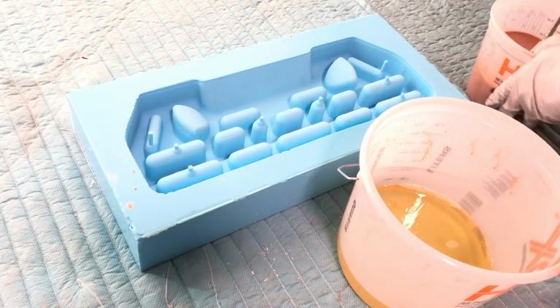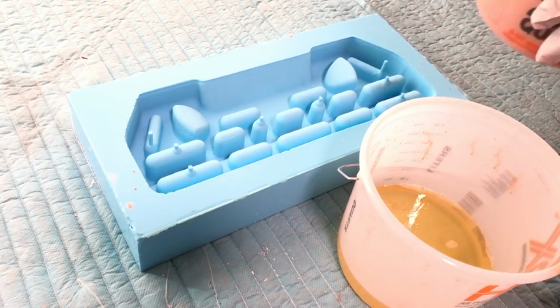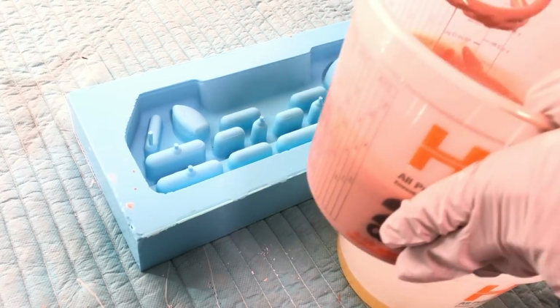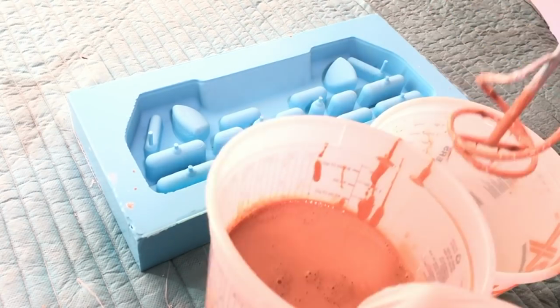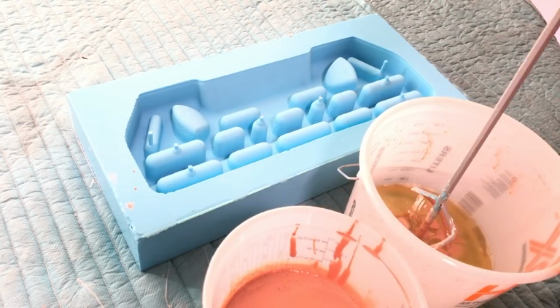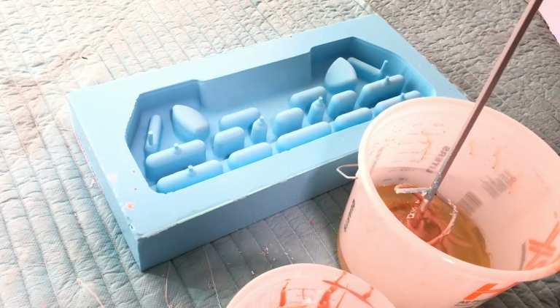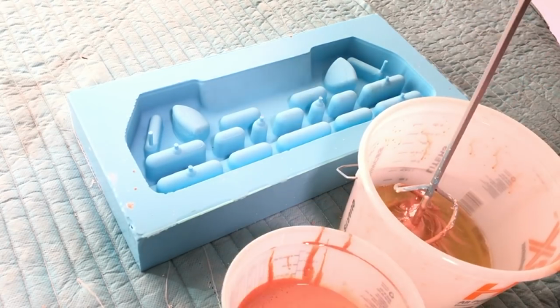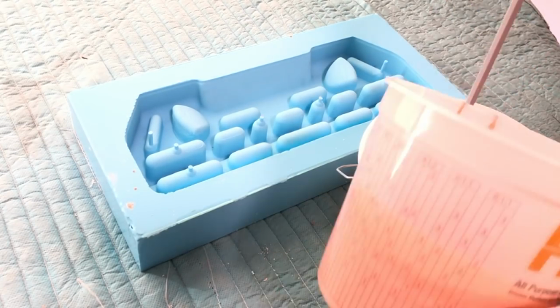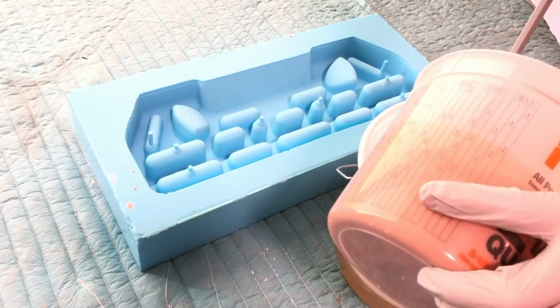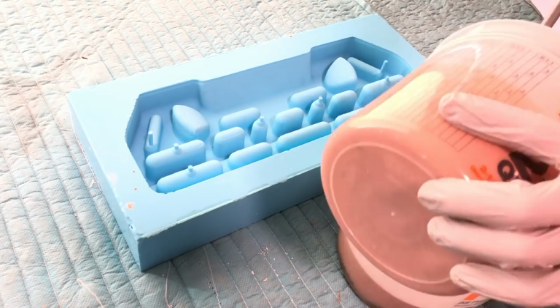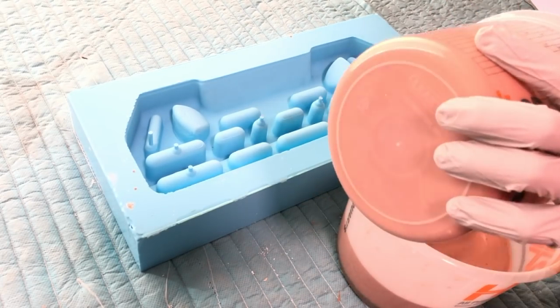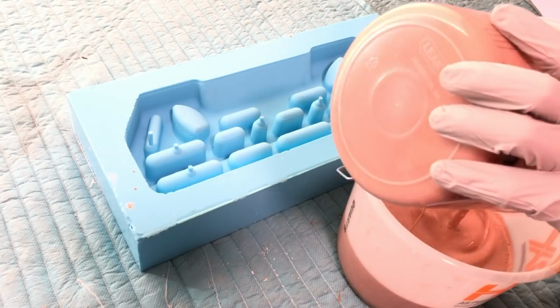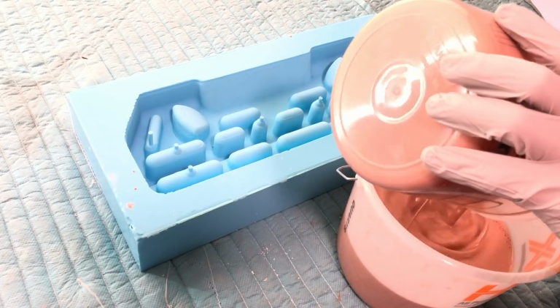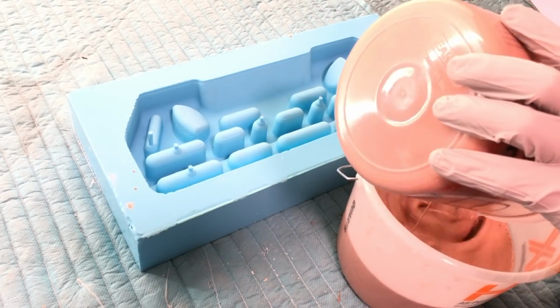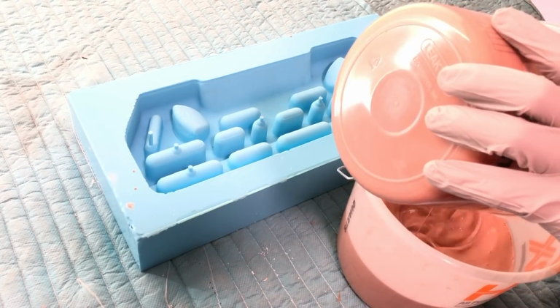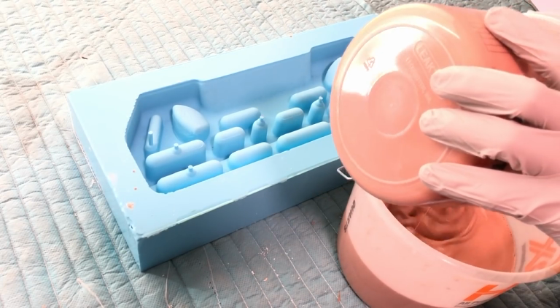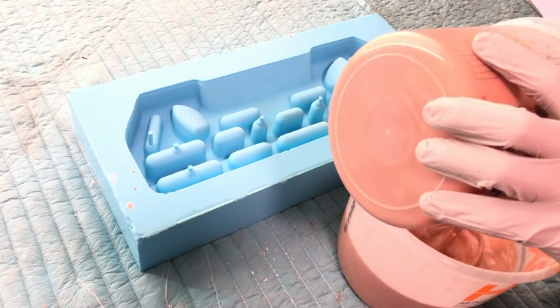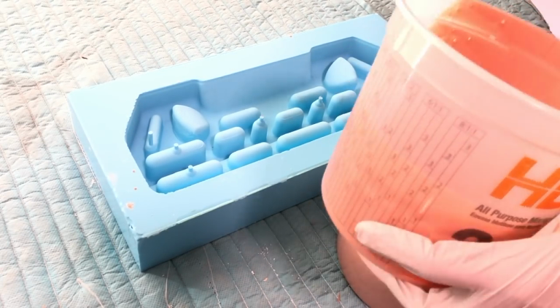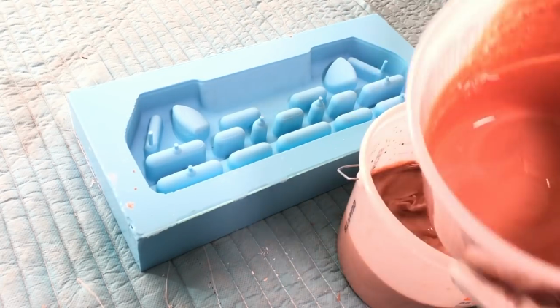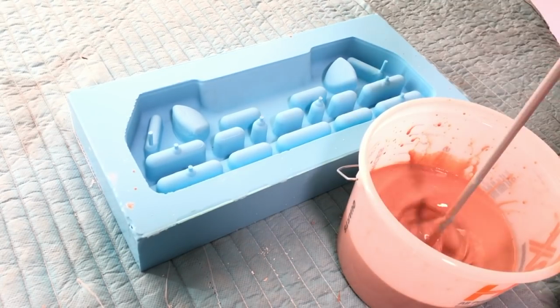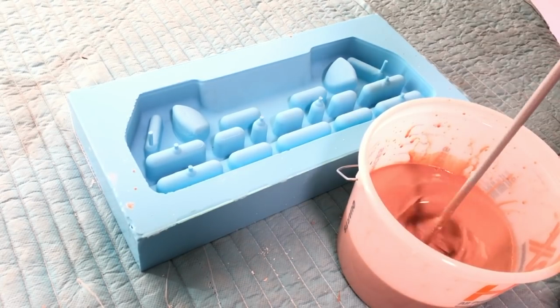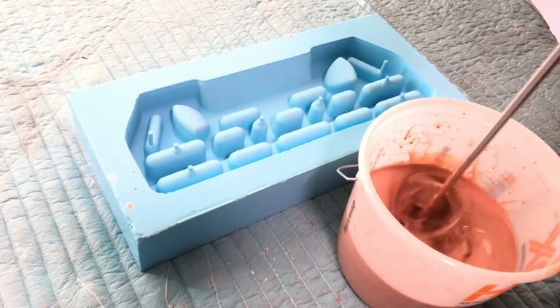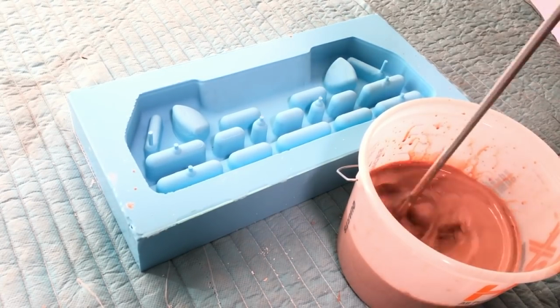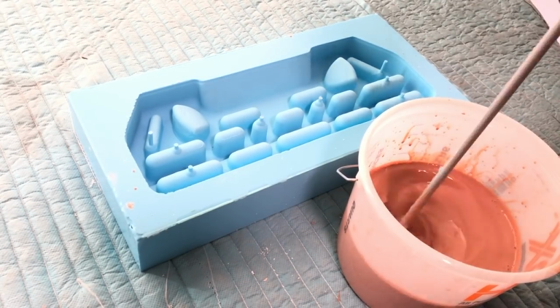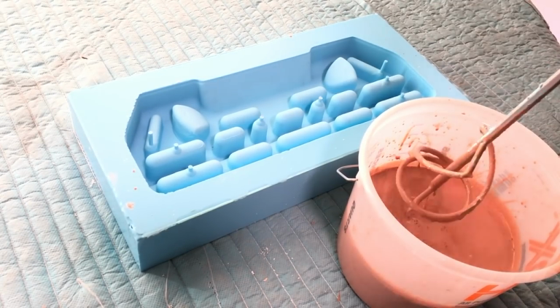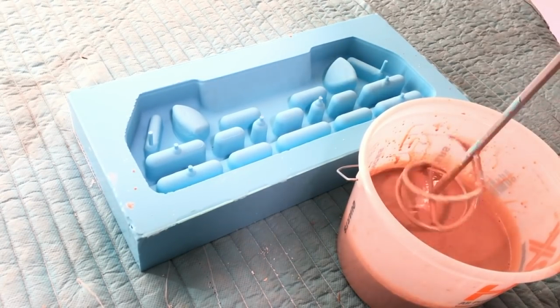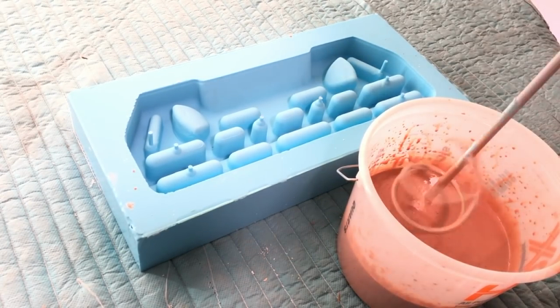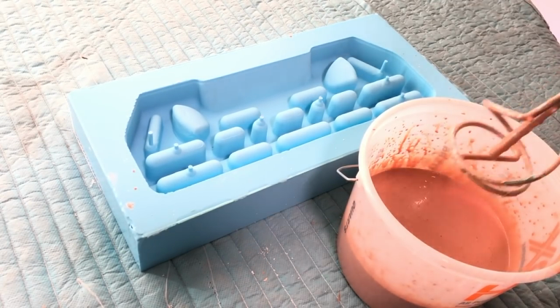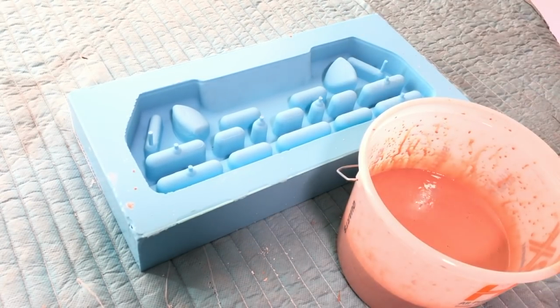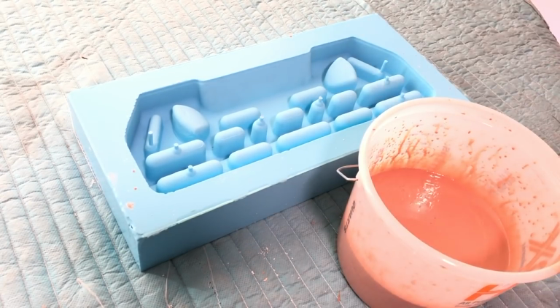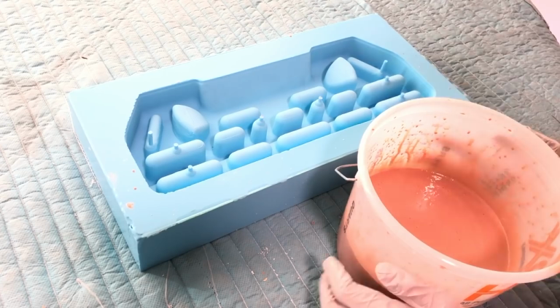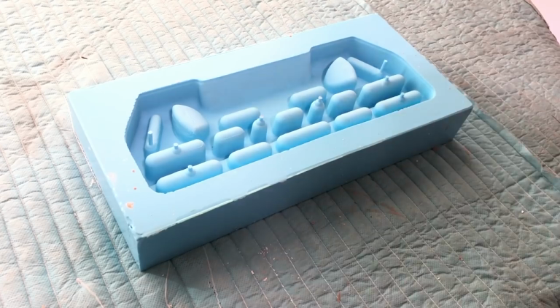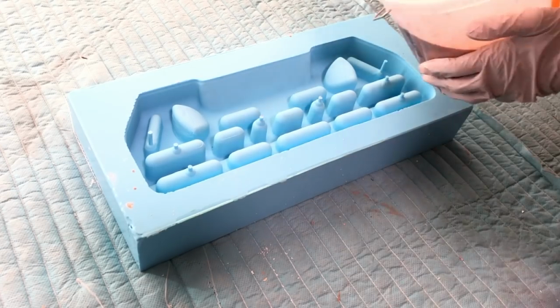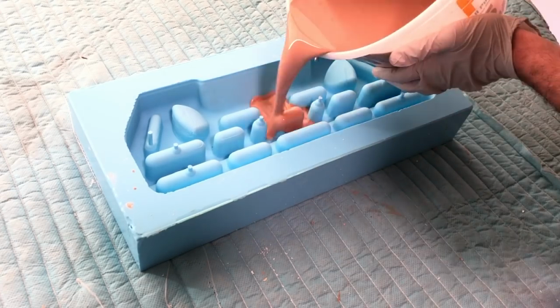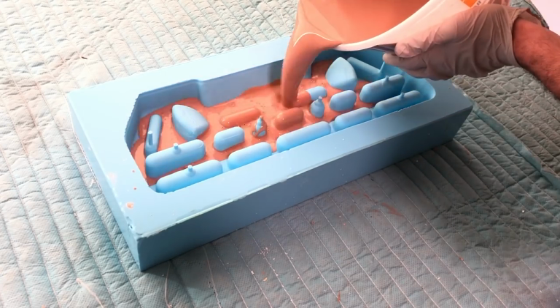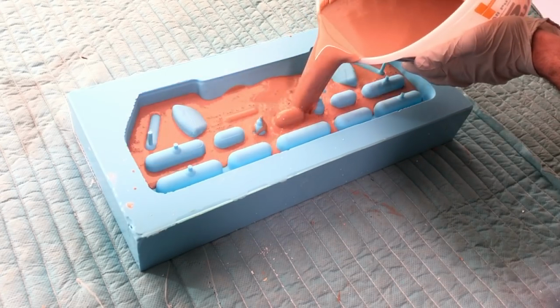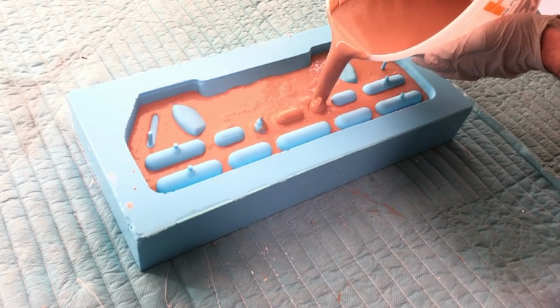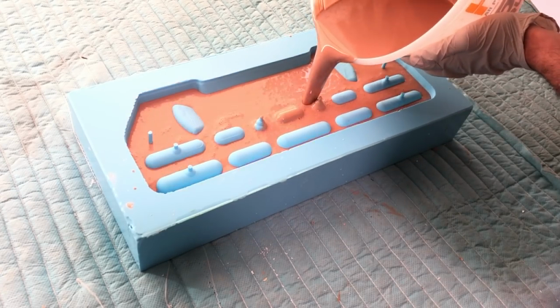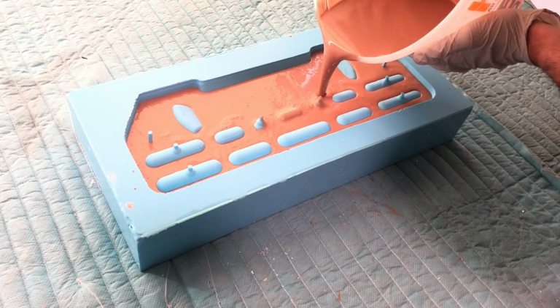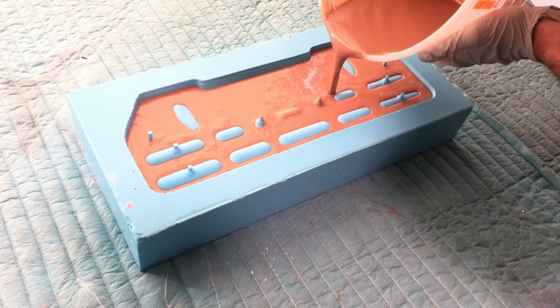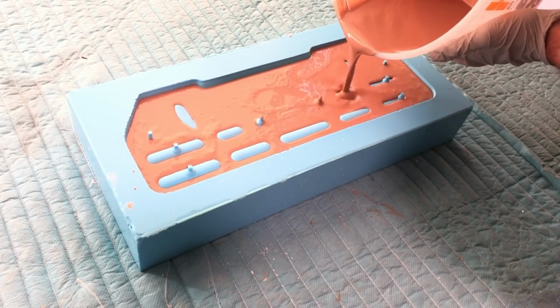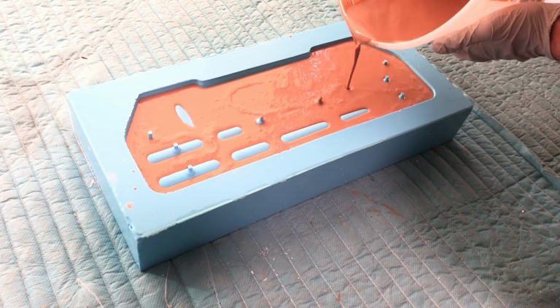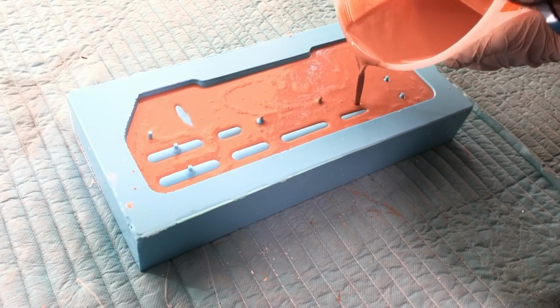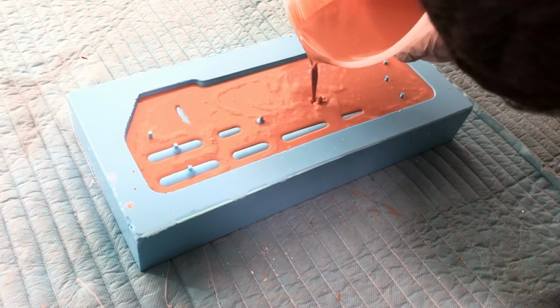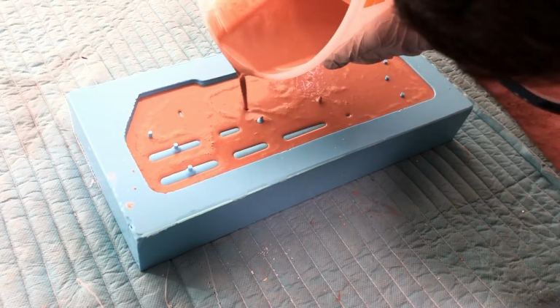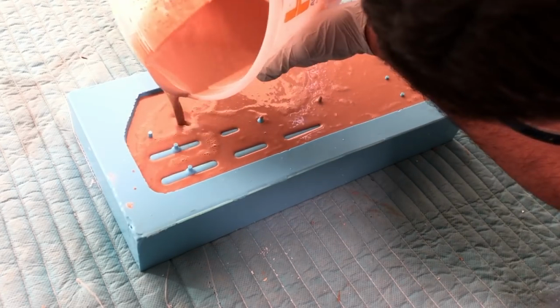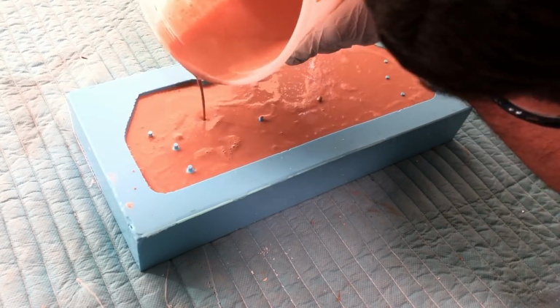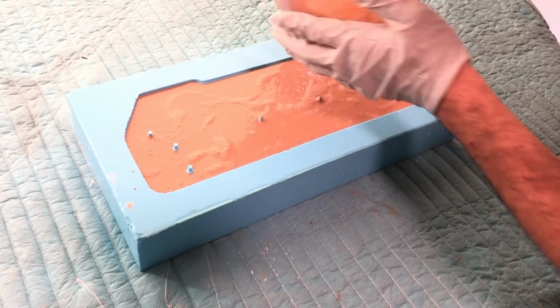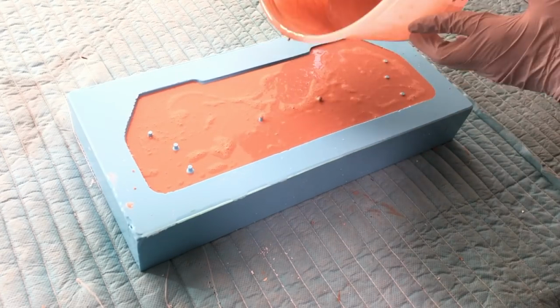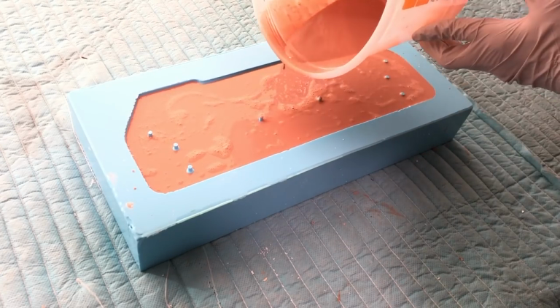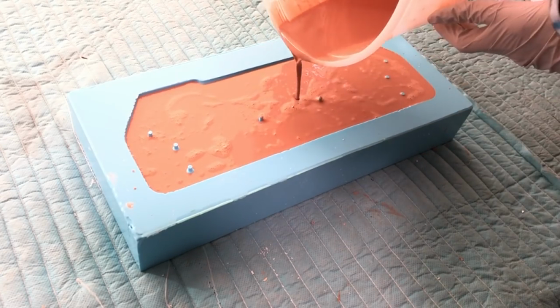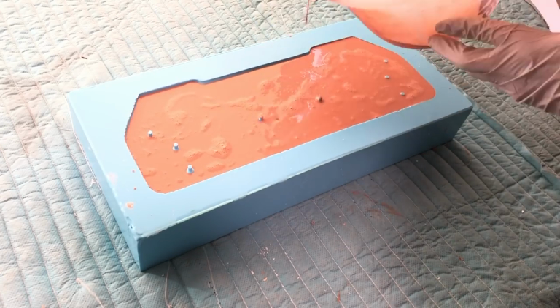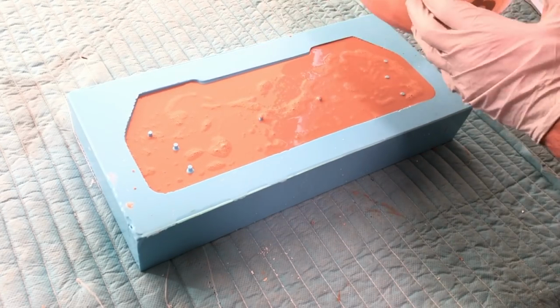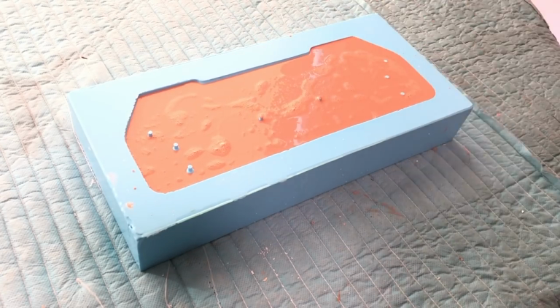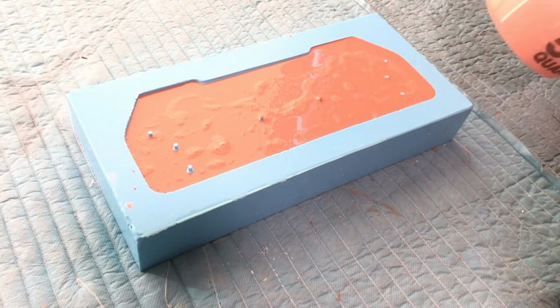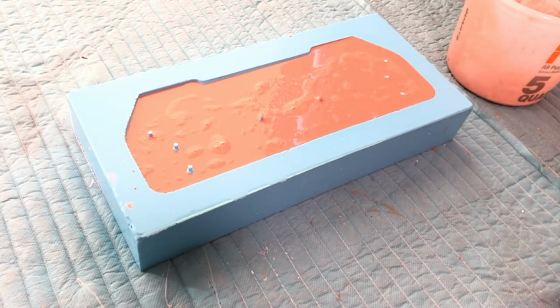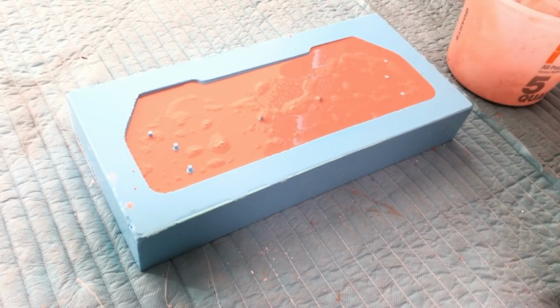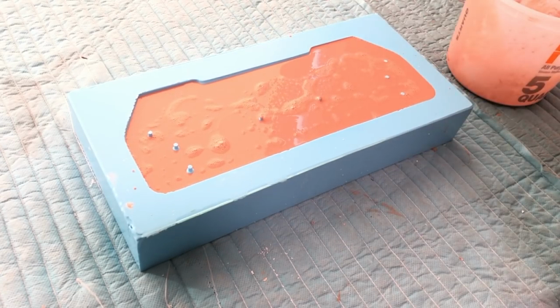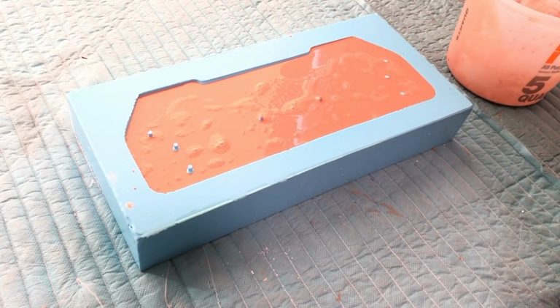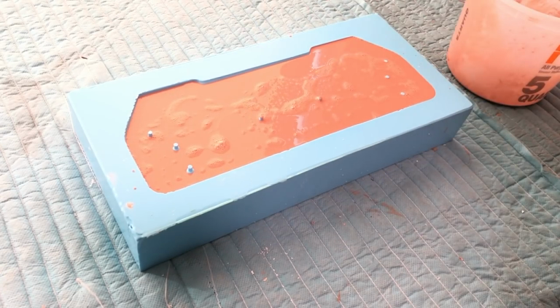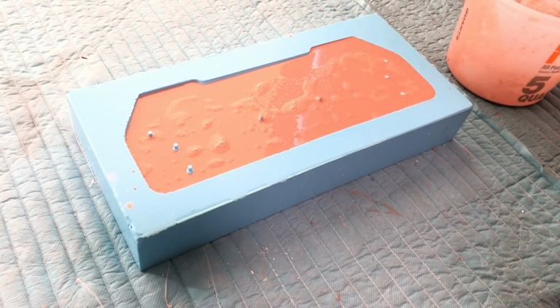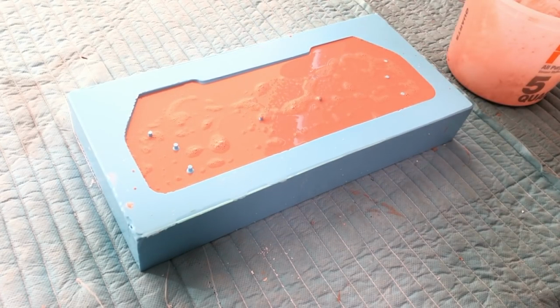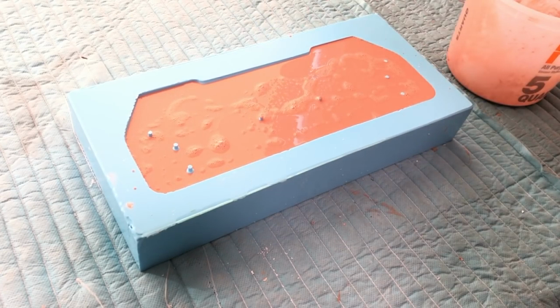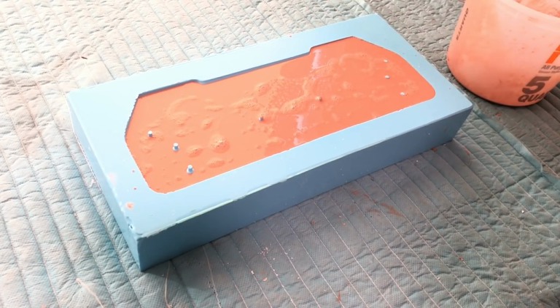We mix part A and B again and pour into the RTV silicone molds — note the air bubbles at the top. Let's get them.